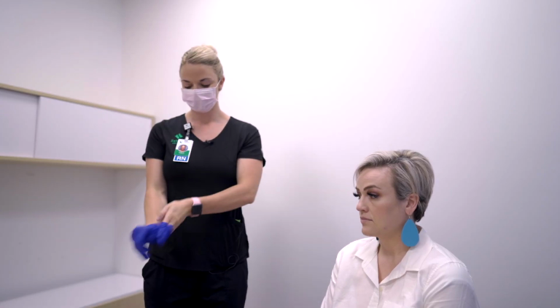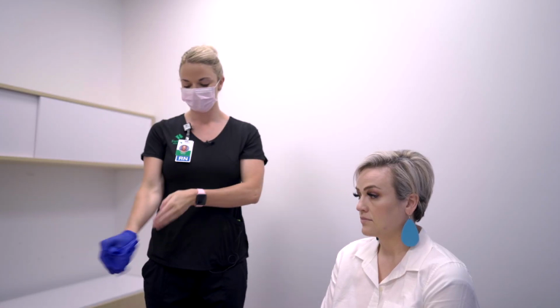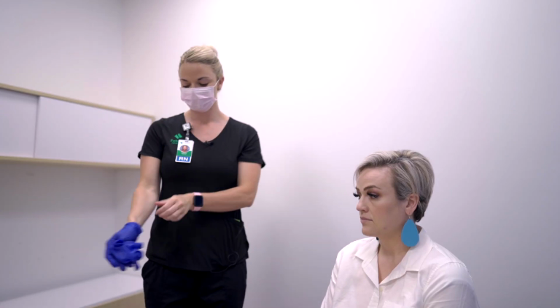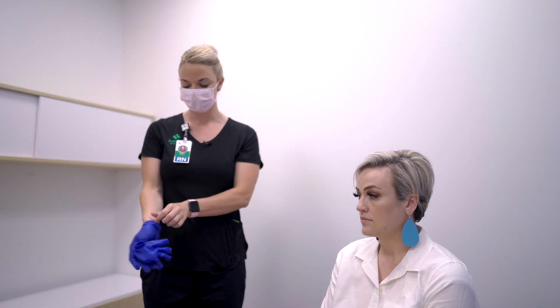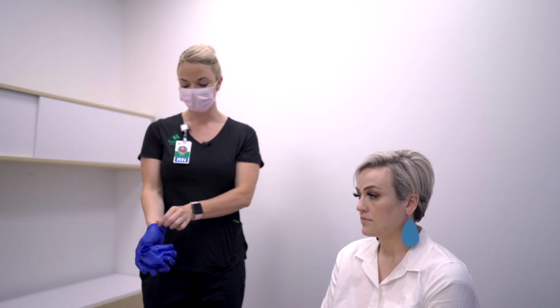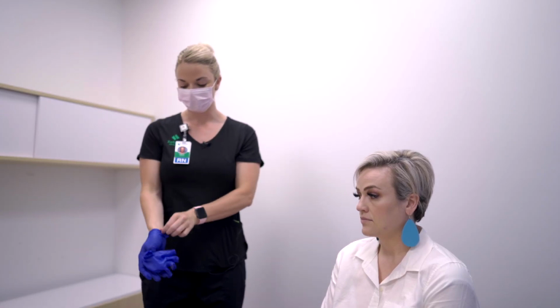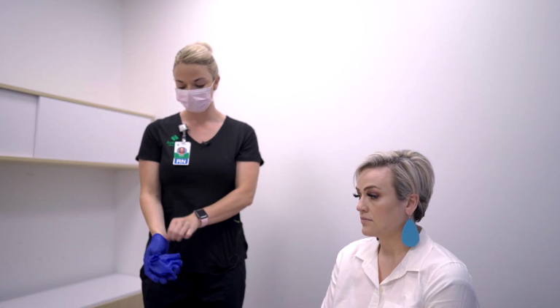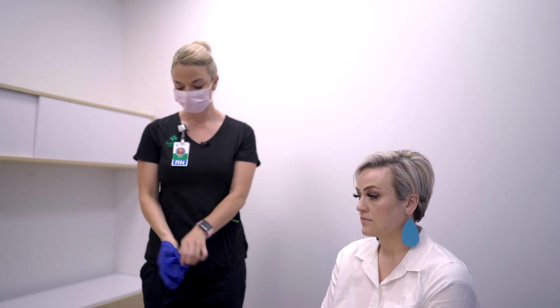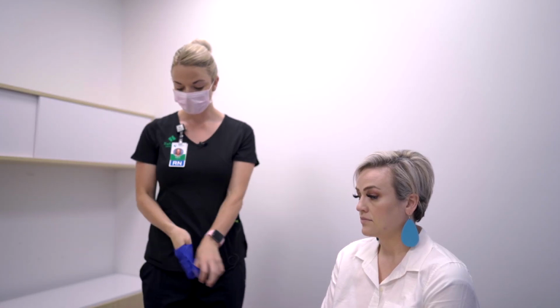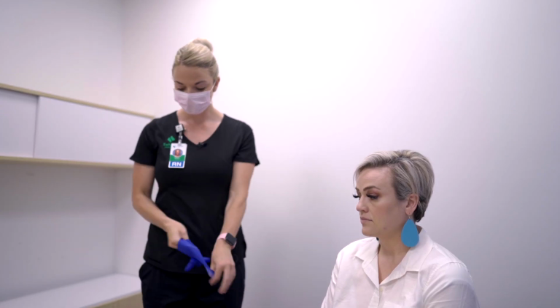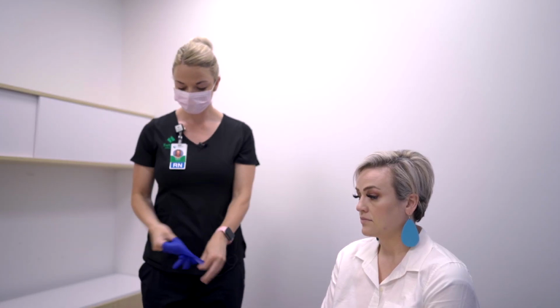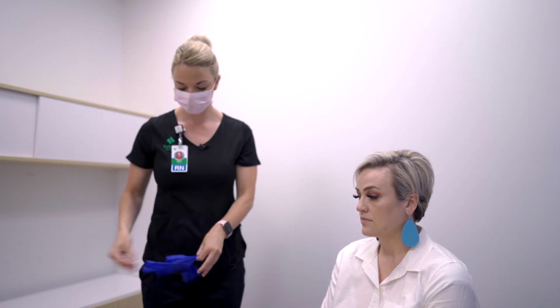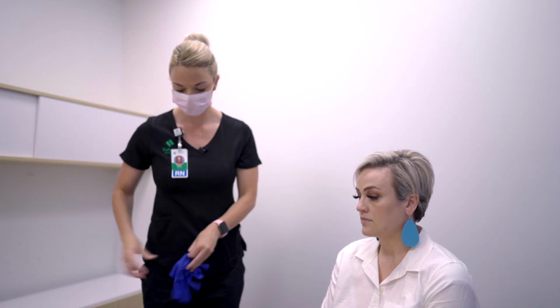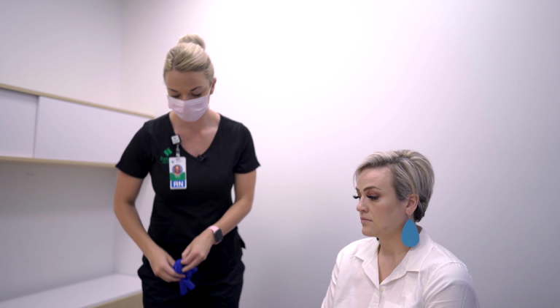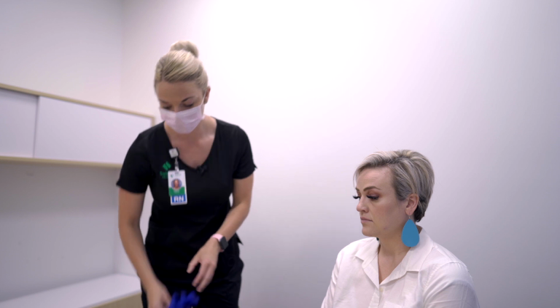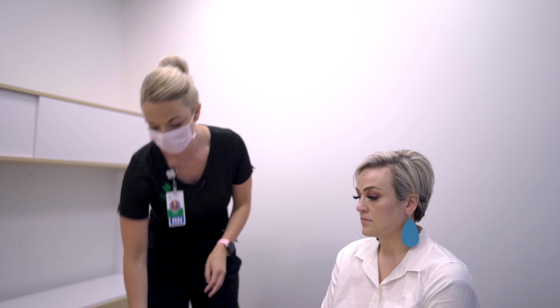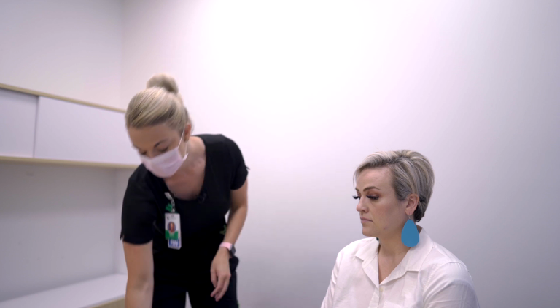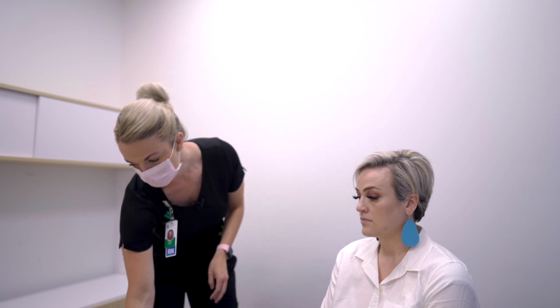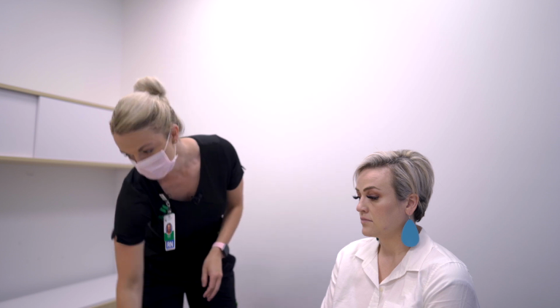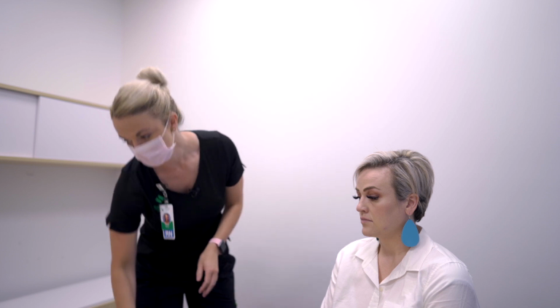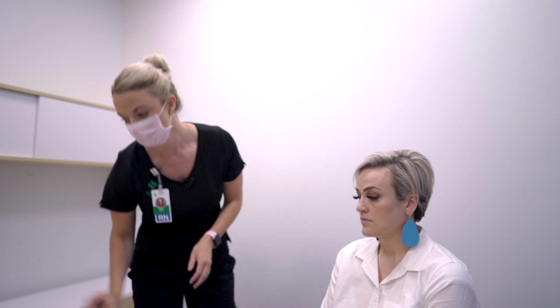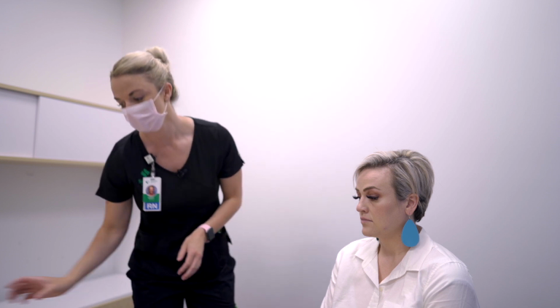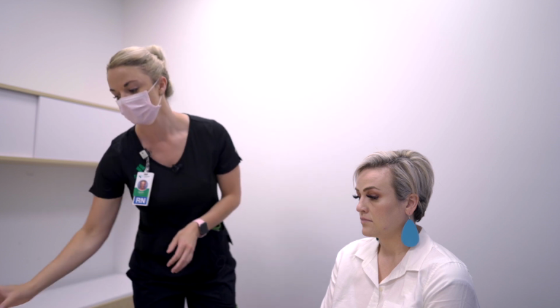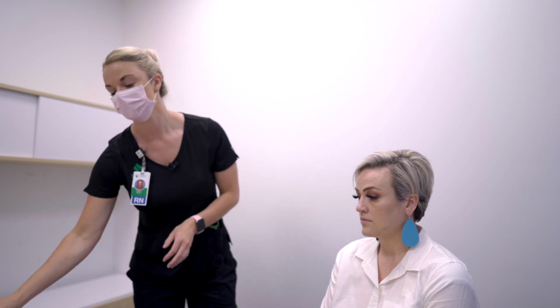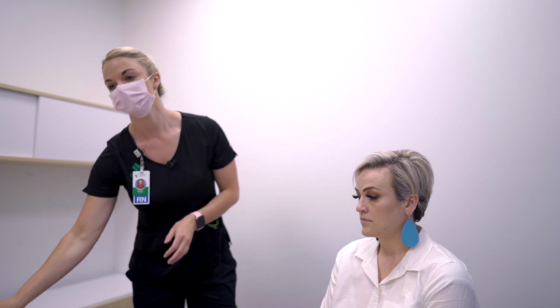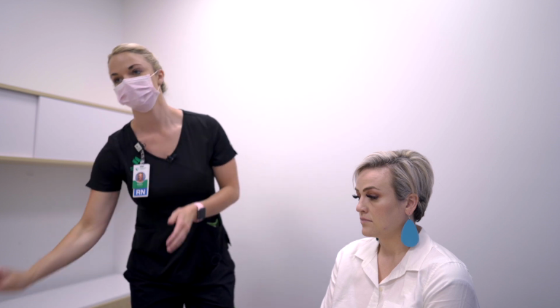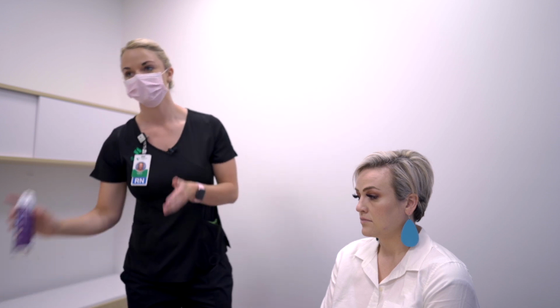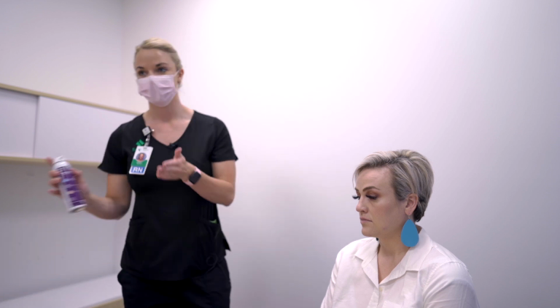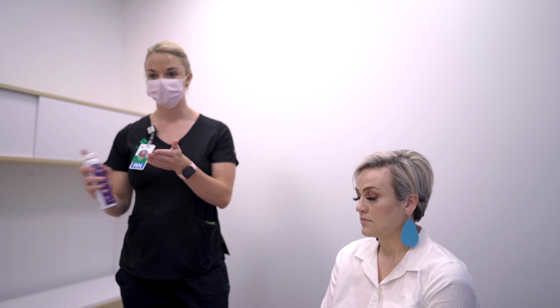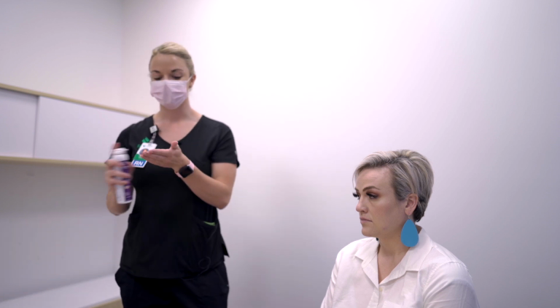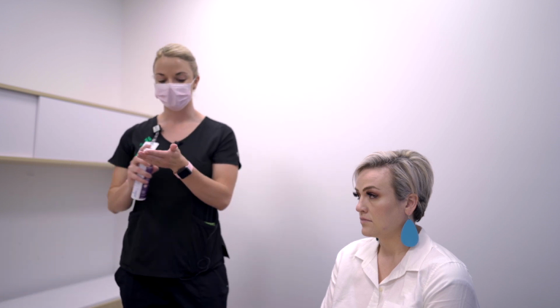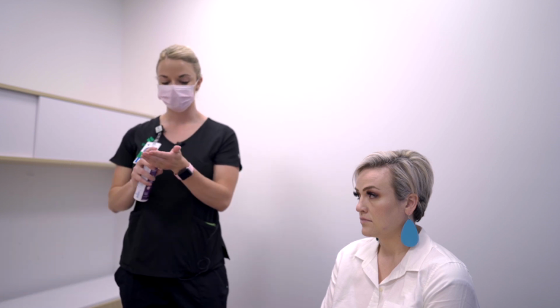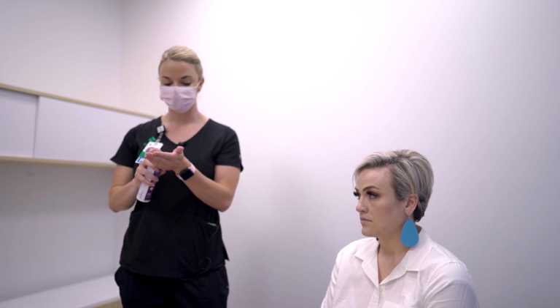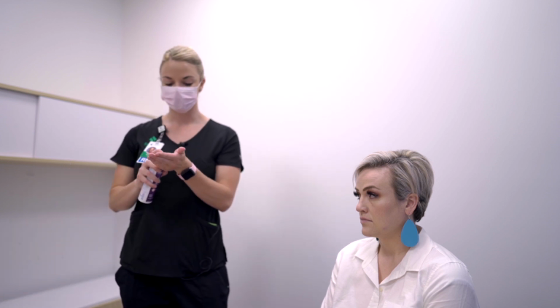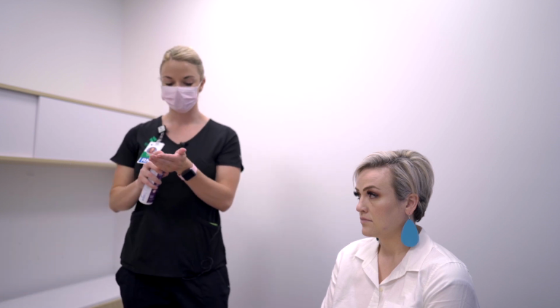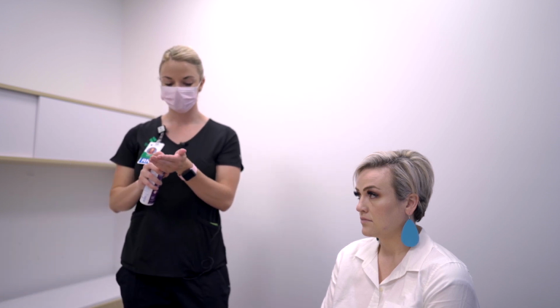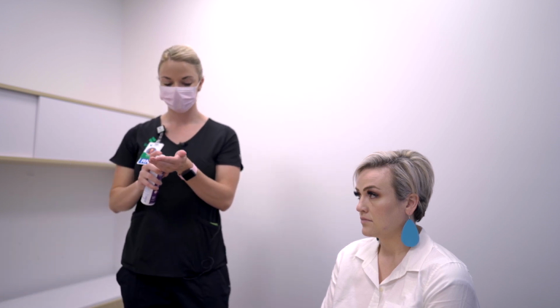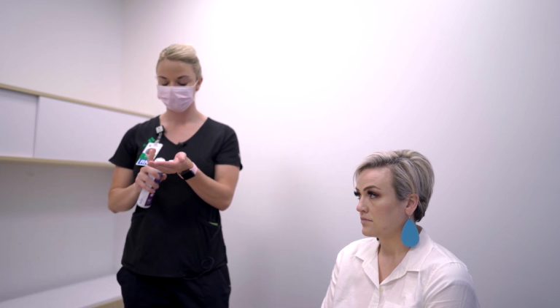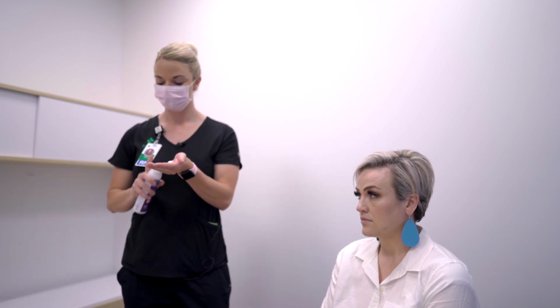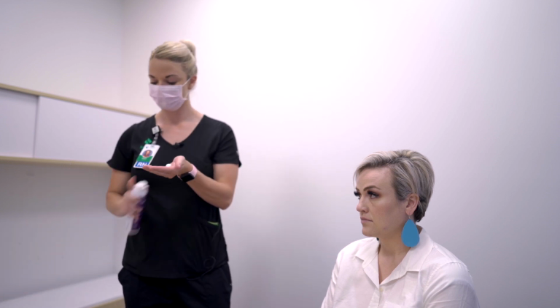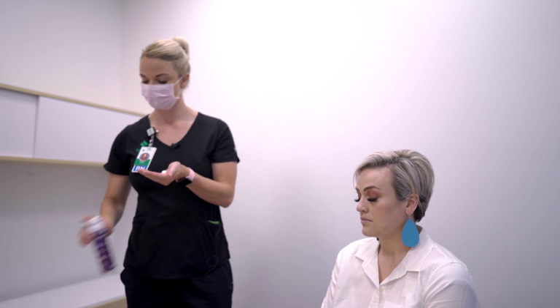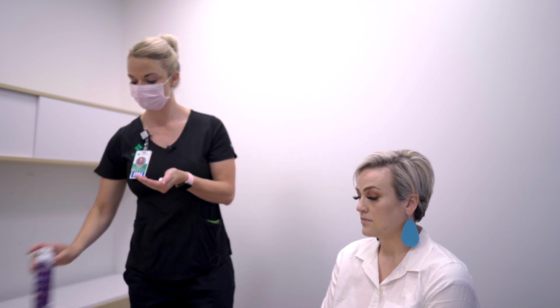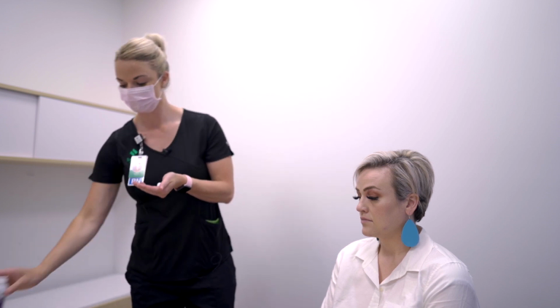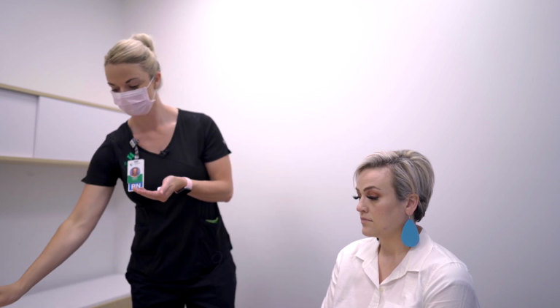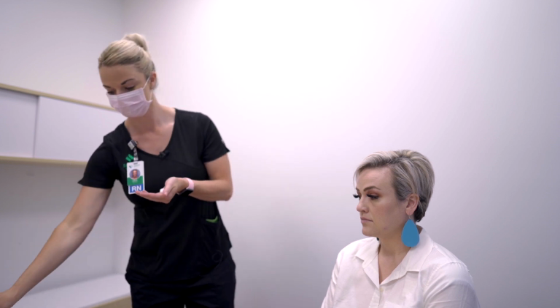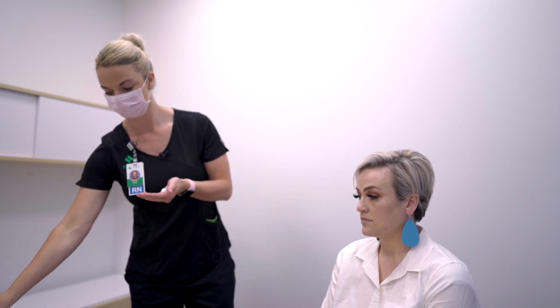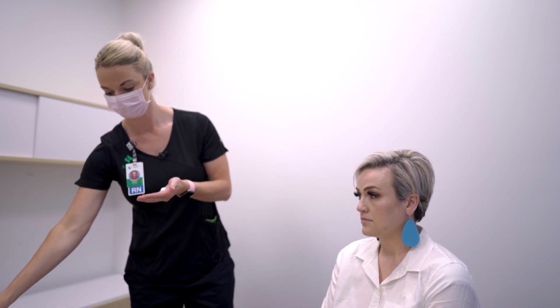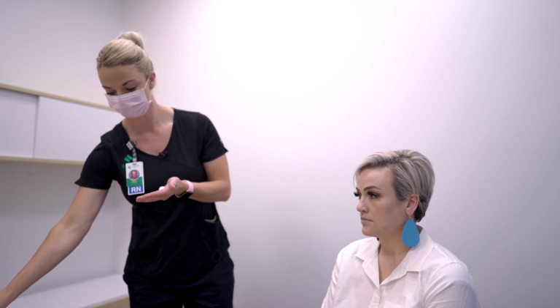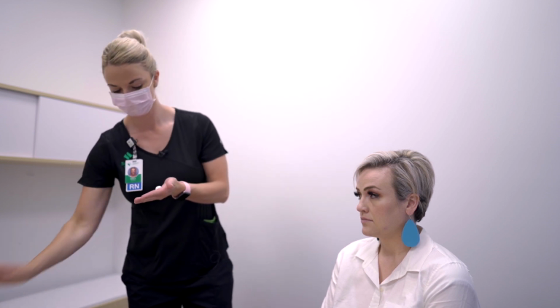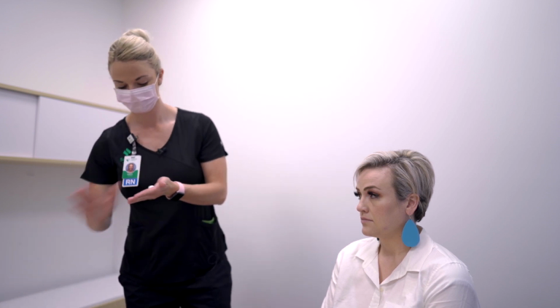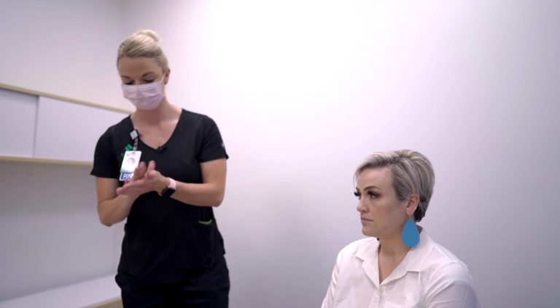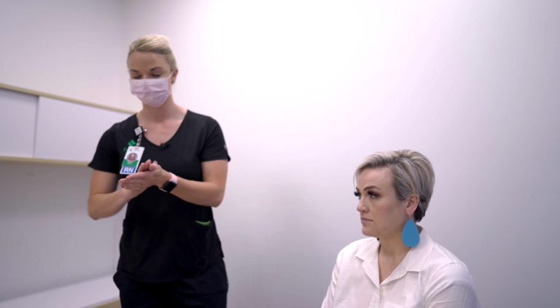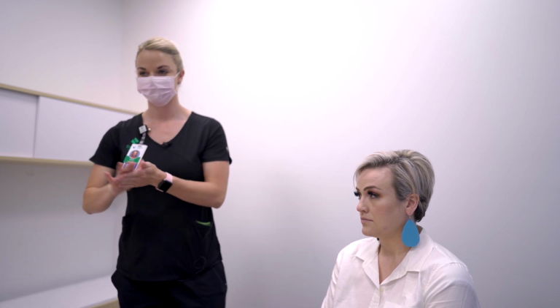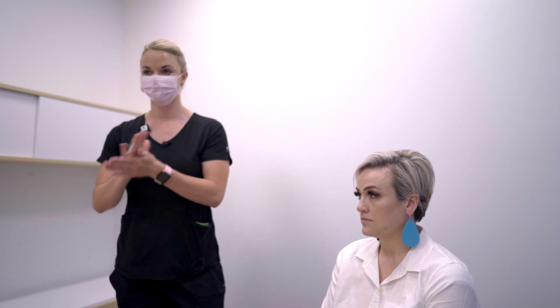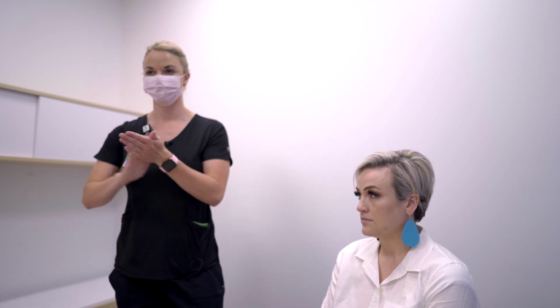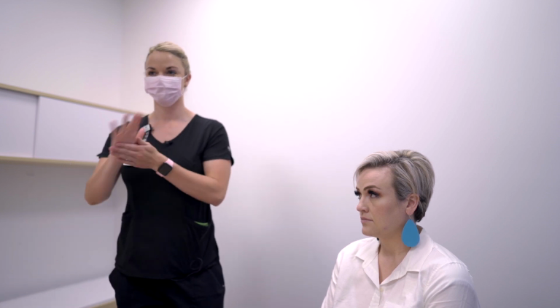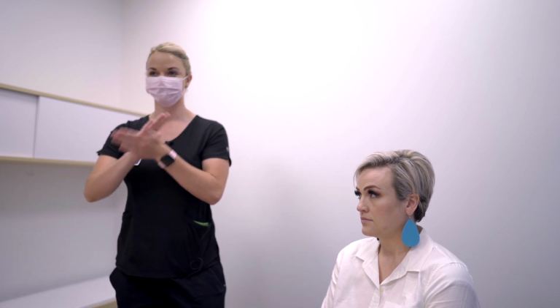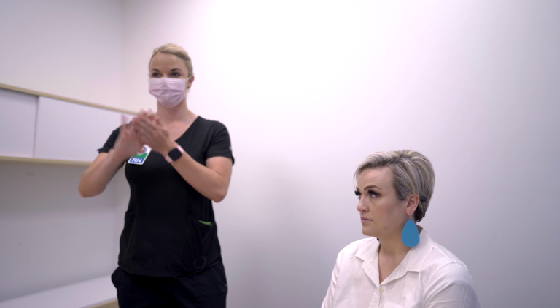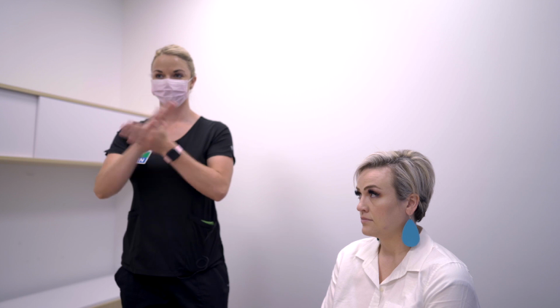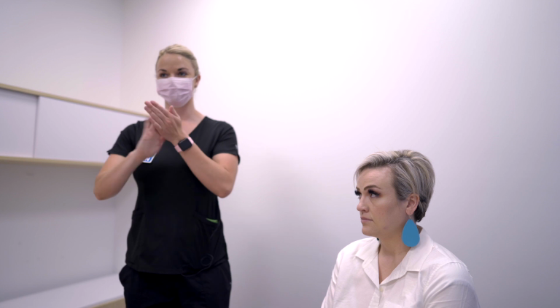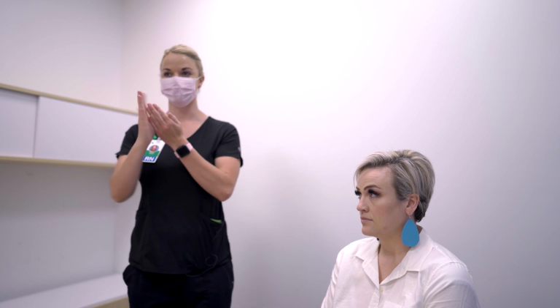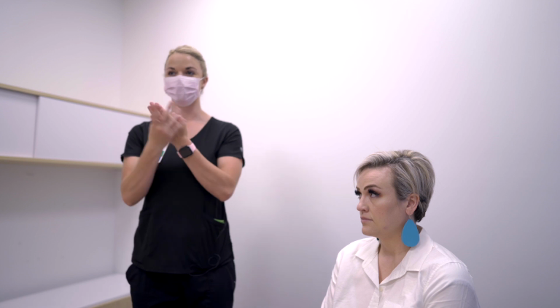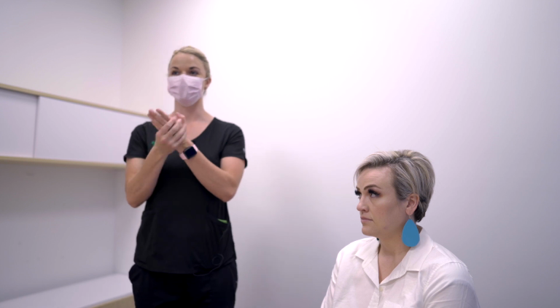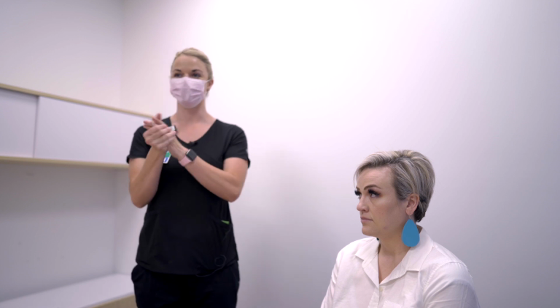Take off your gloves and perform hand hygiene again. You're all done.